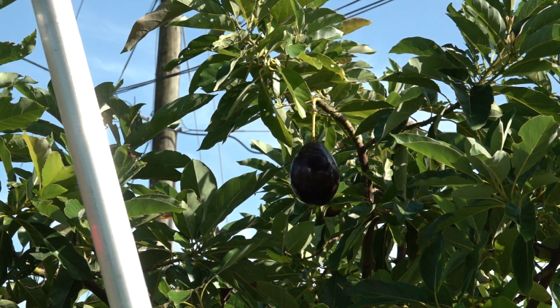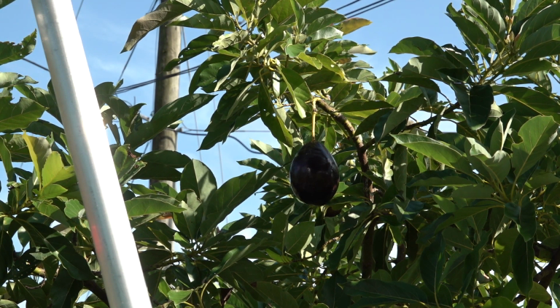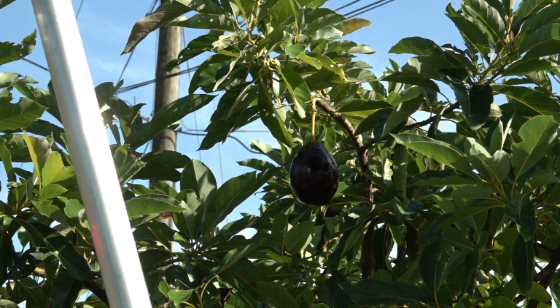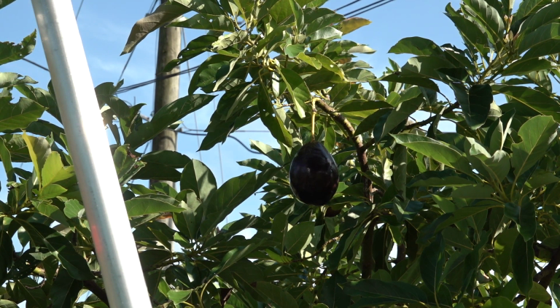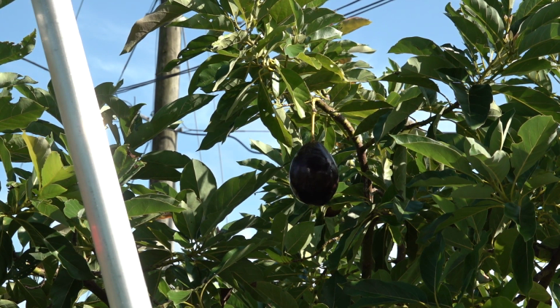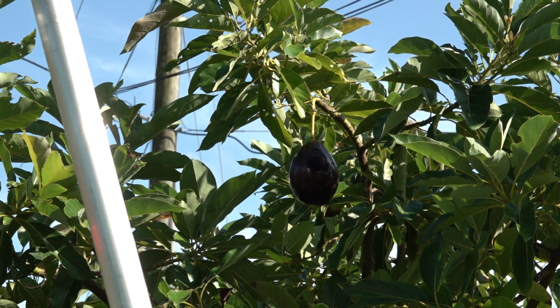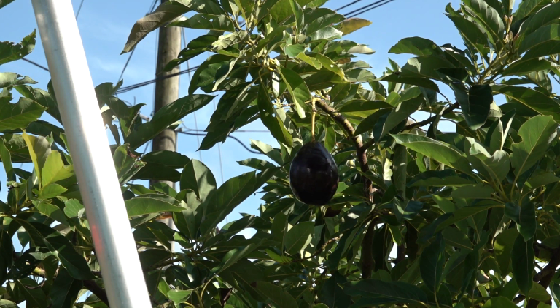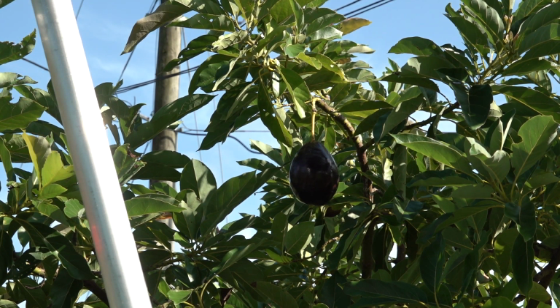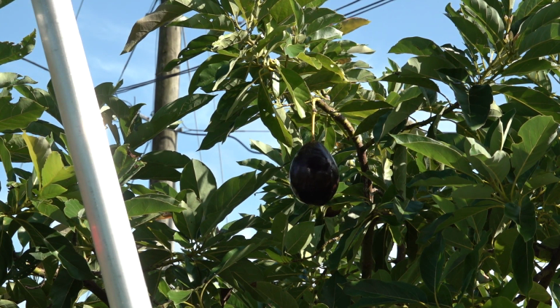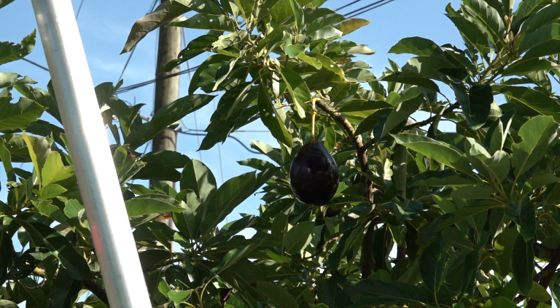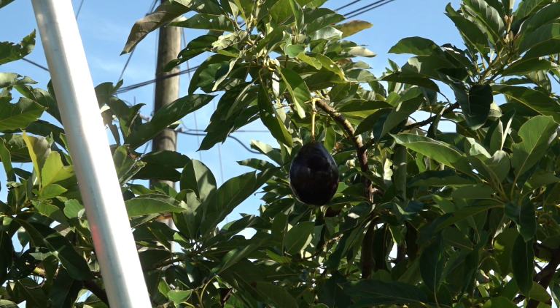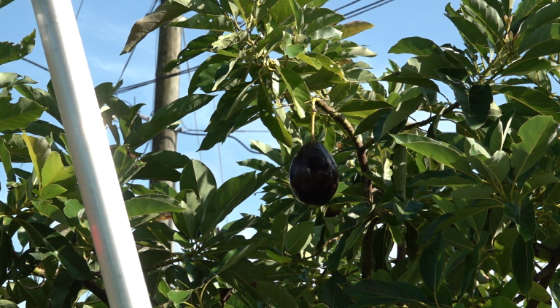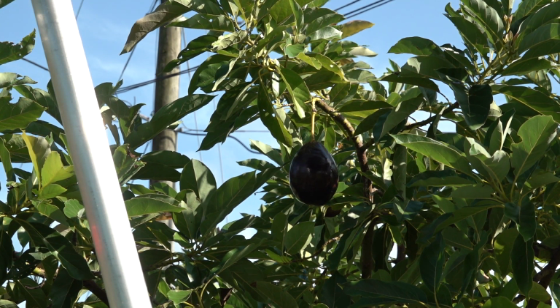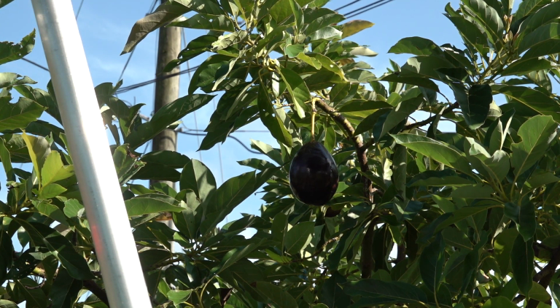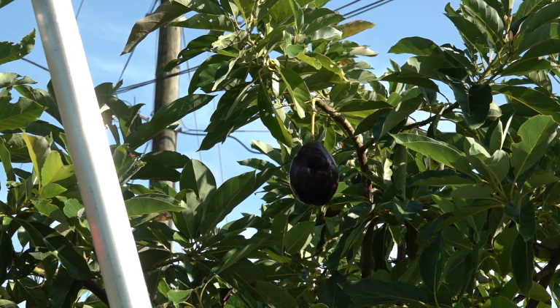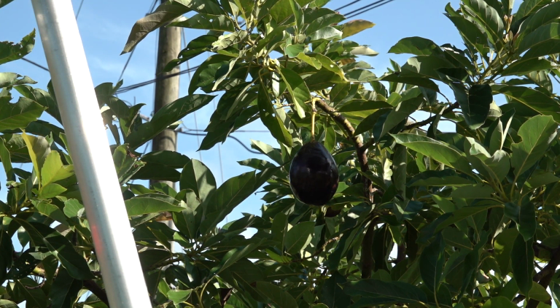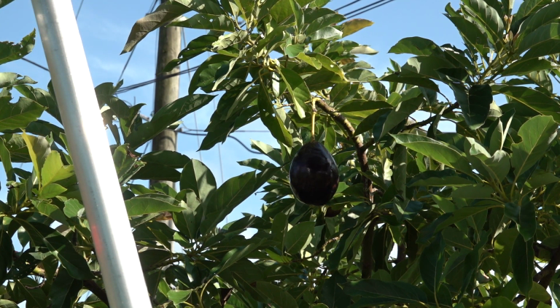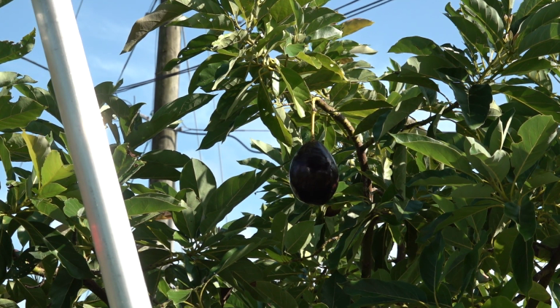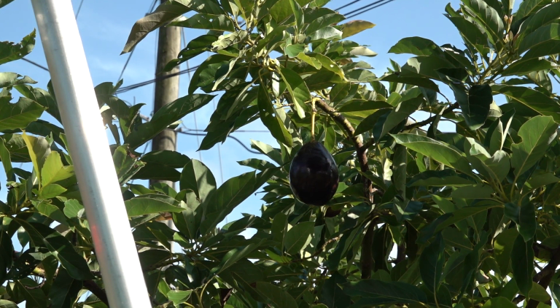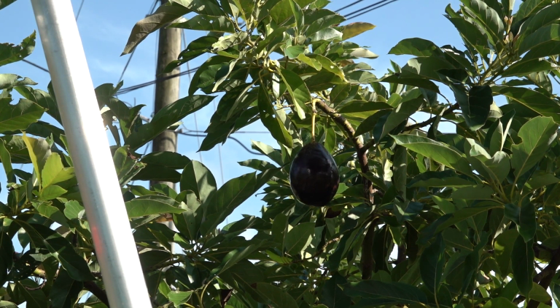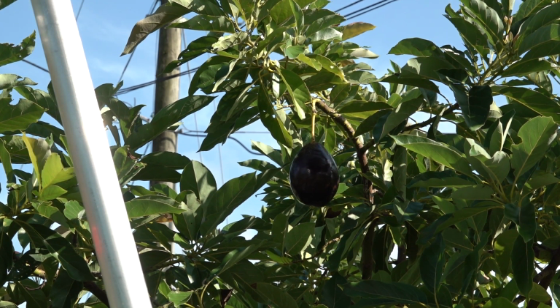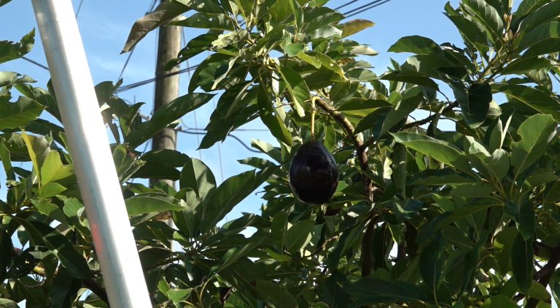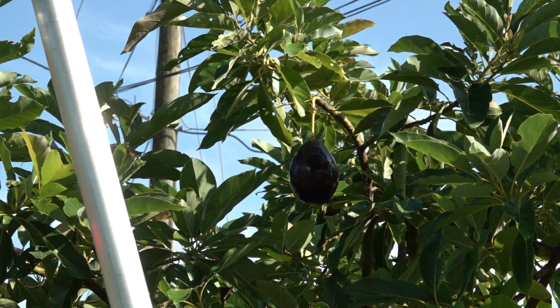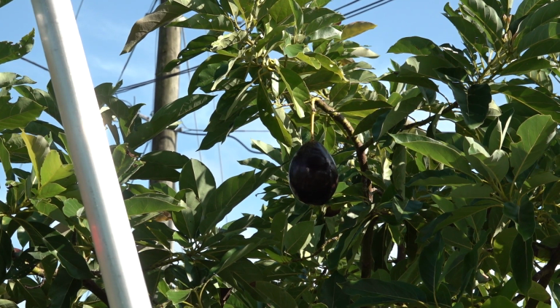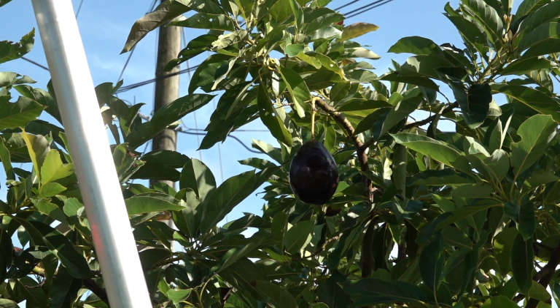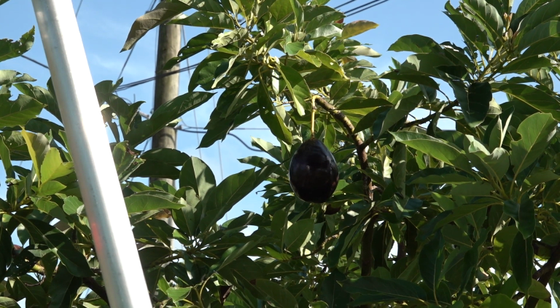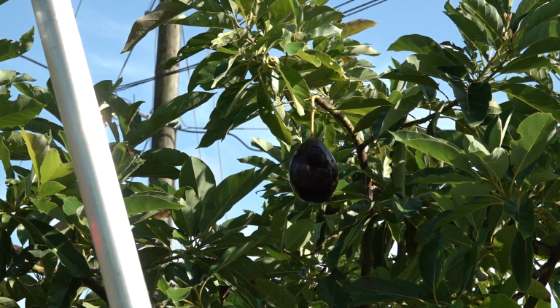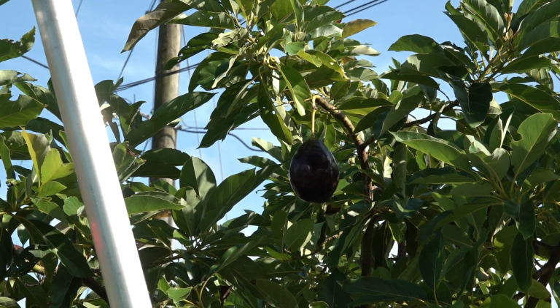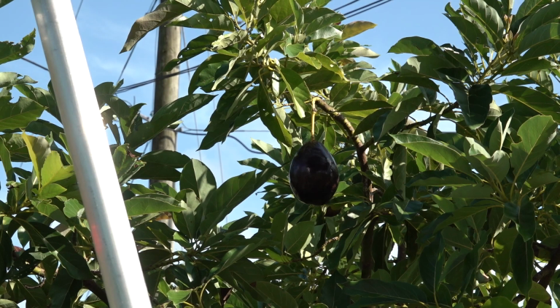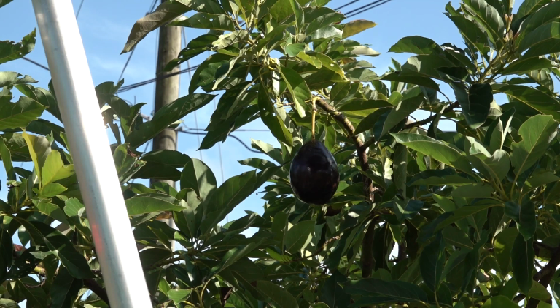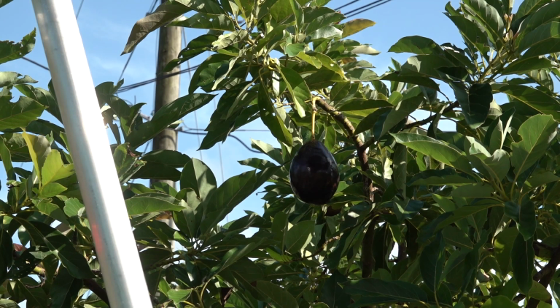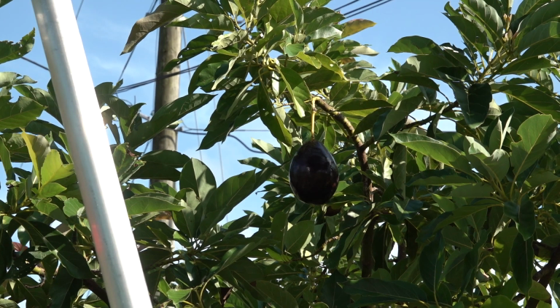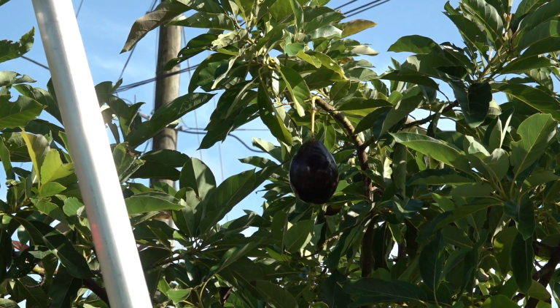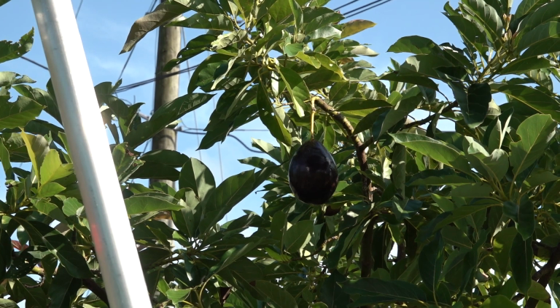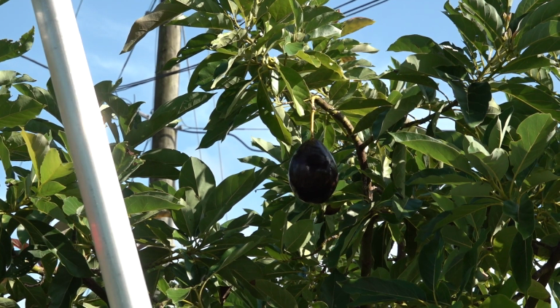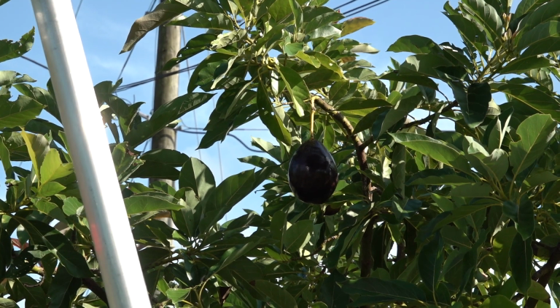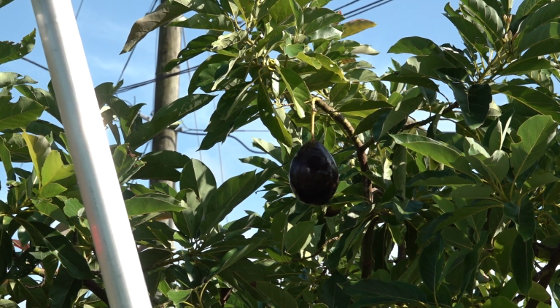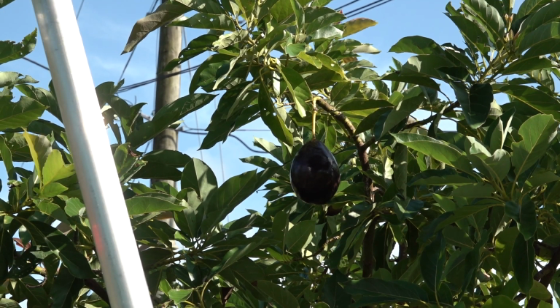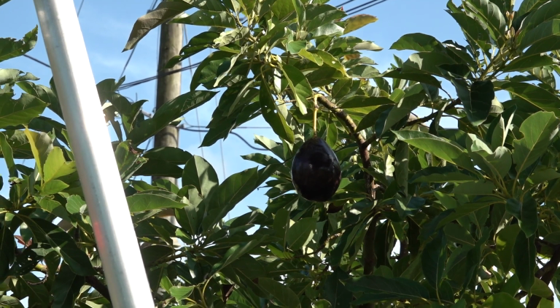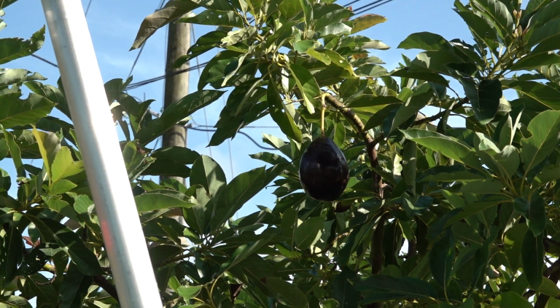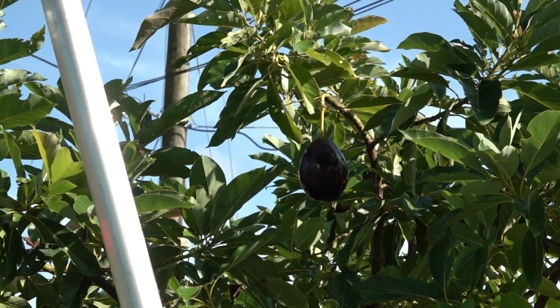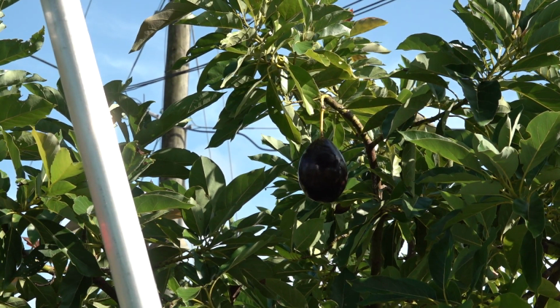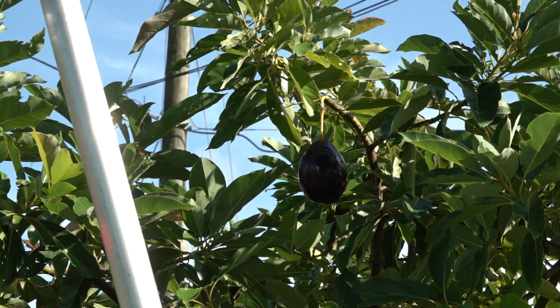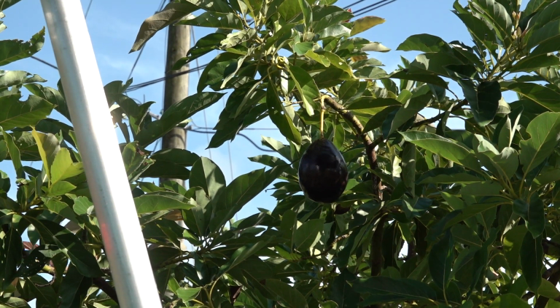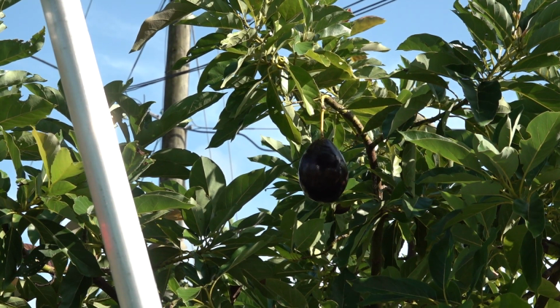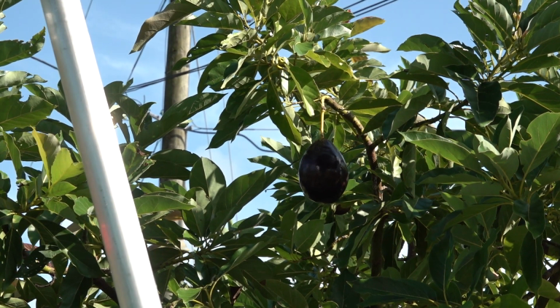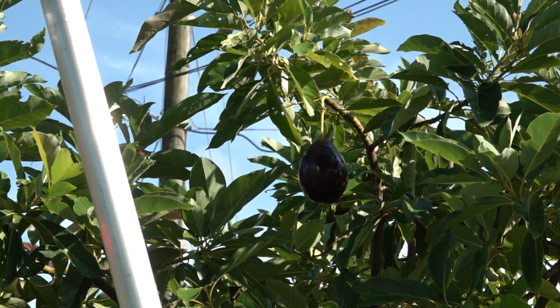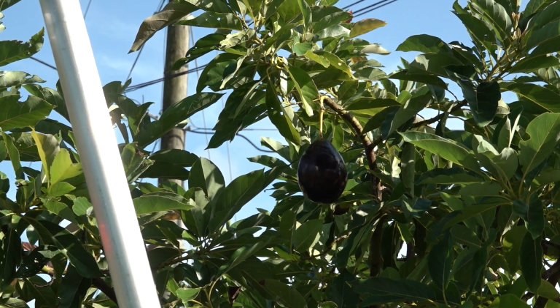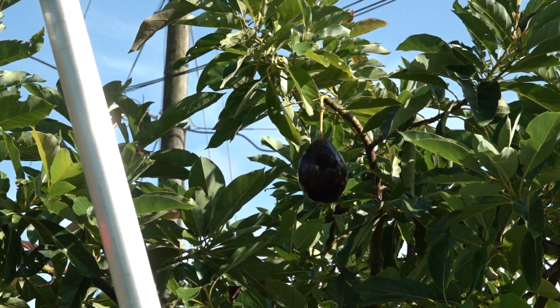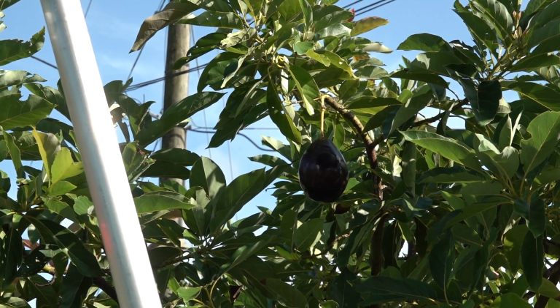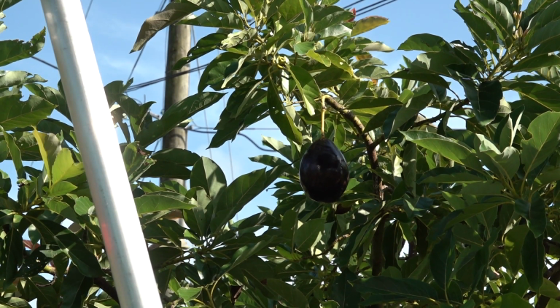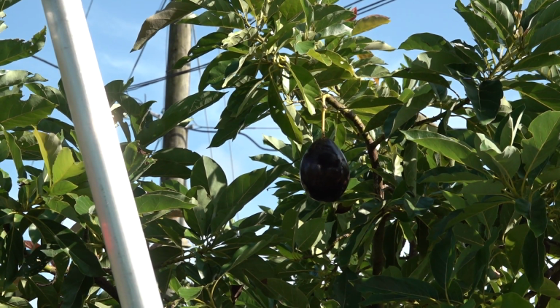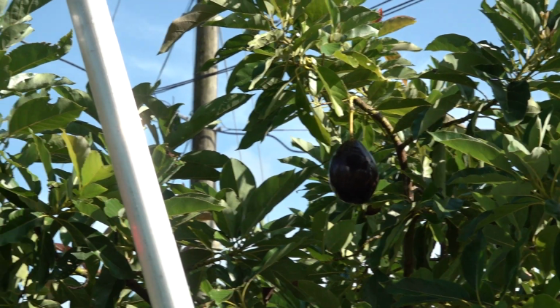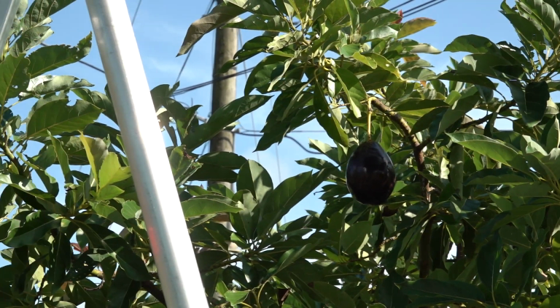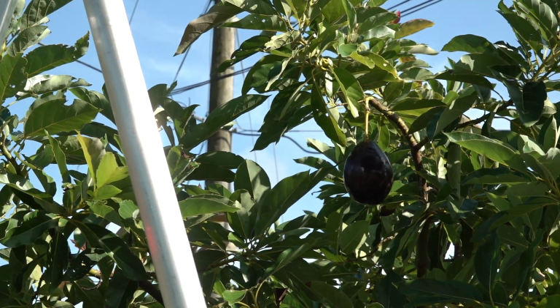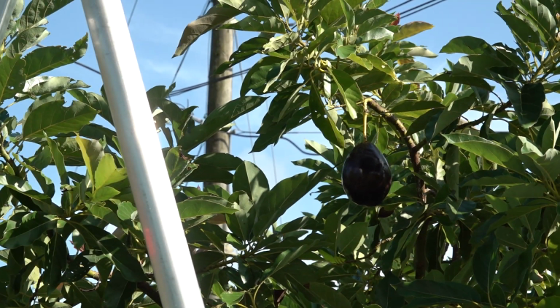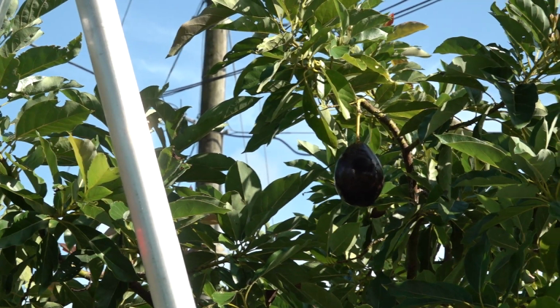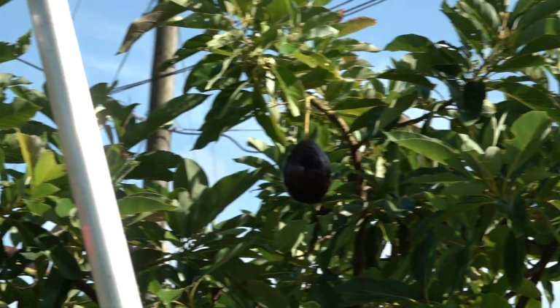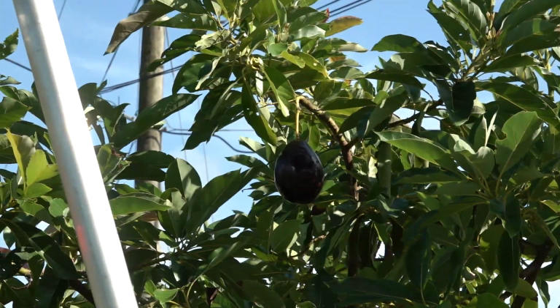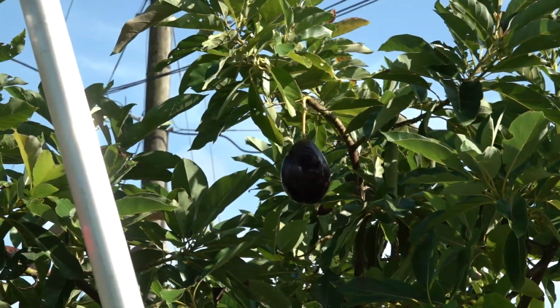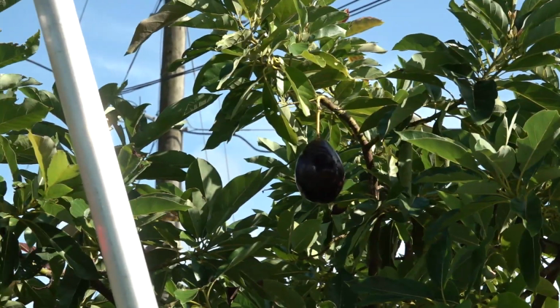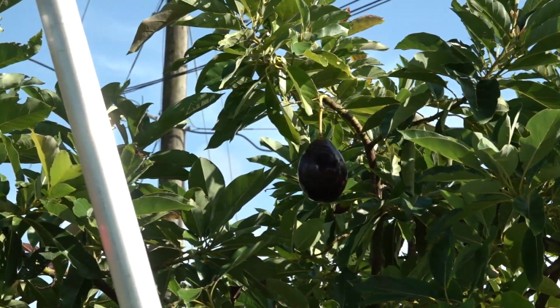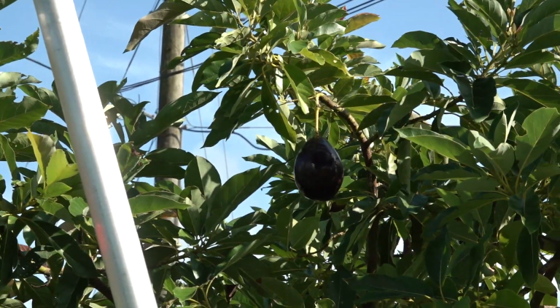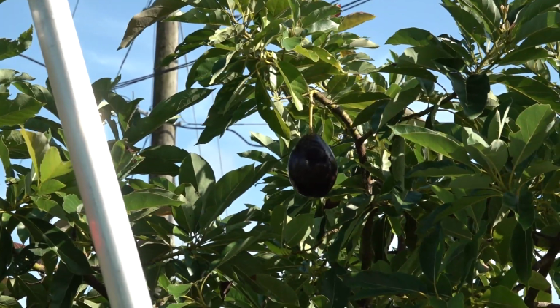Let me dismount the camera from the tripod and take it up on top of the ladder to give you a better picture.